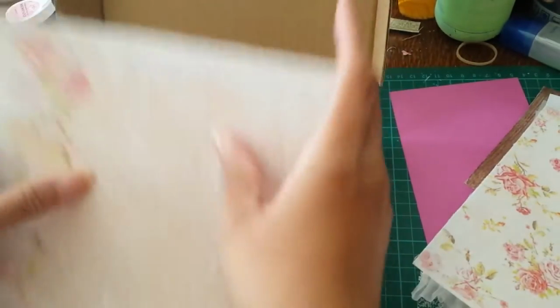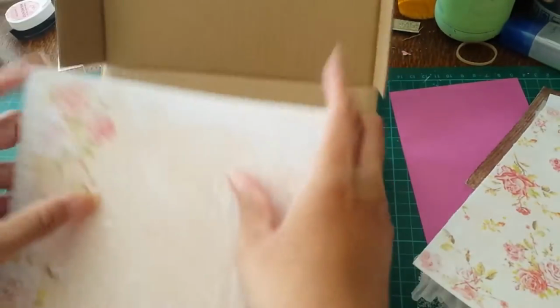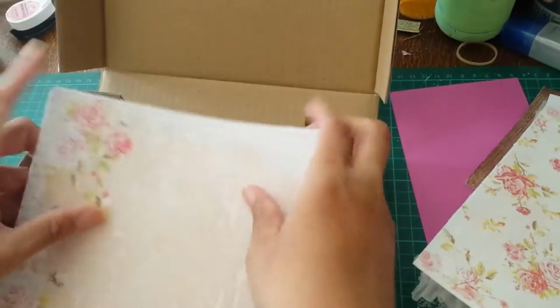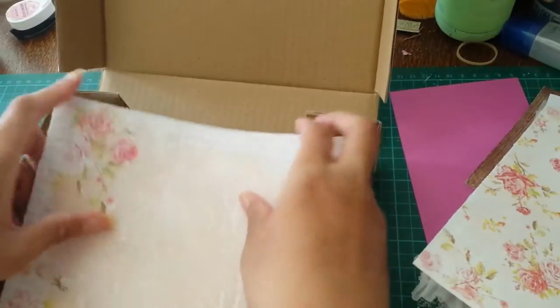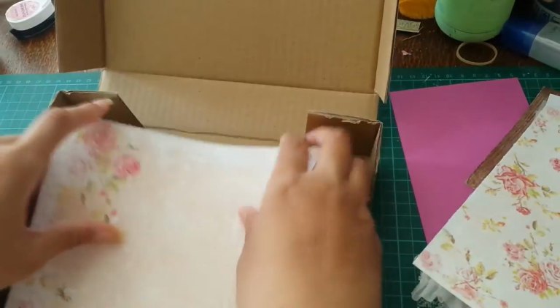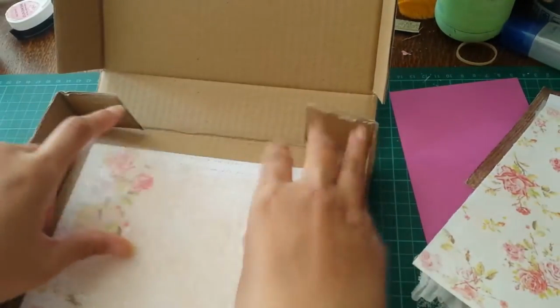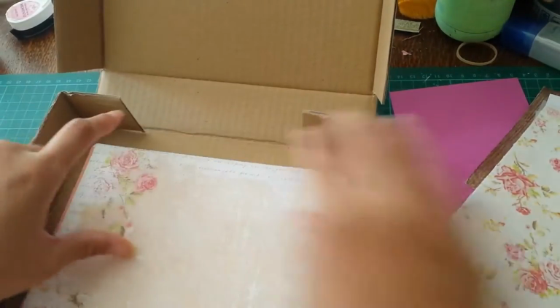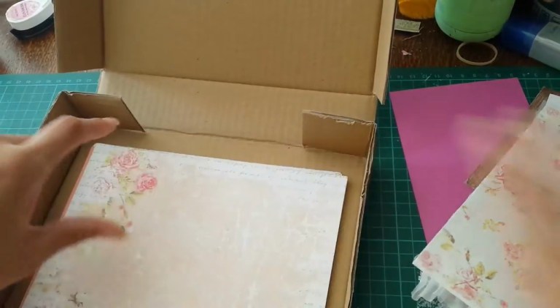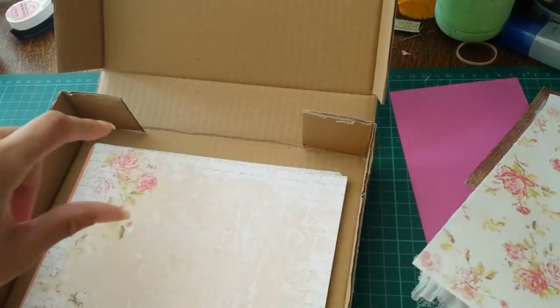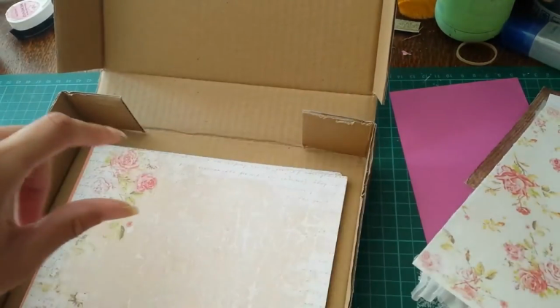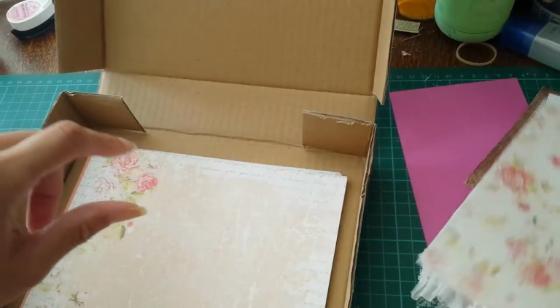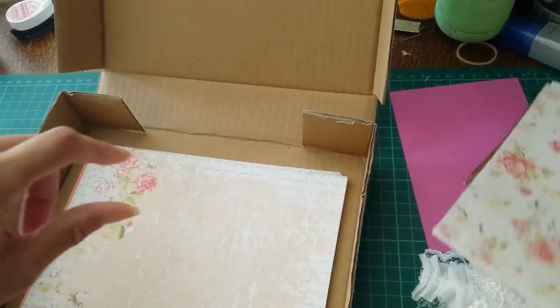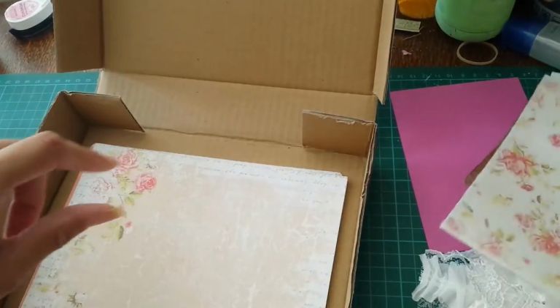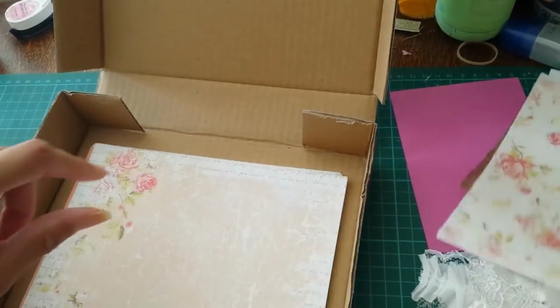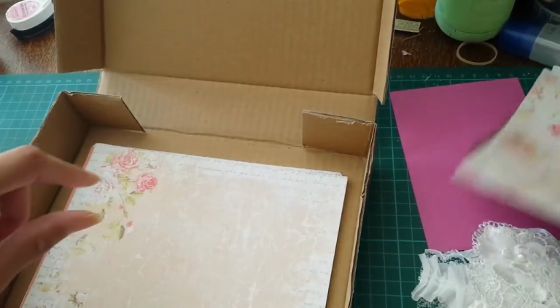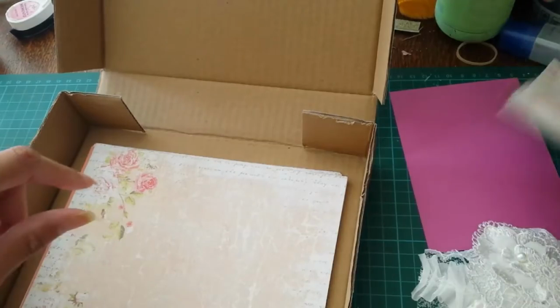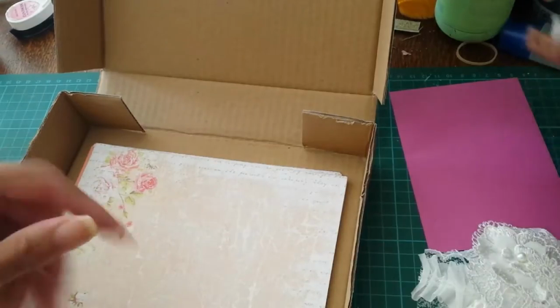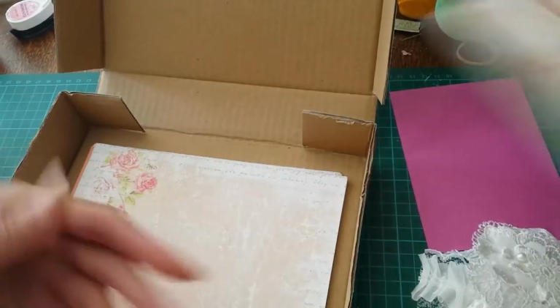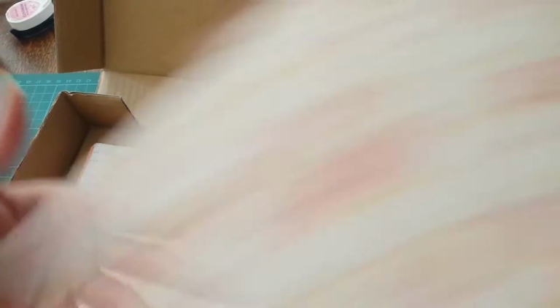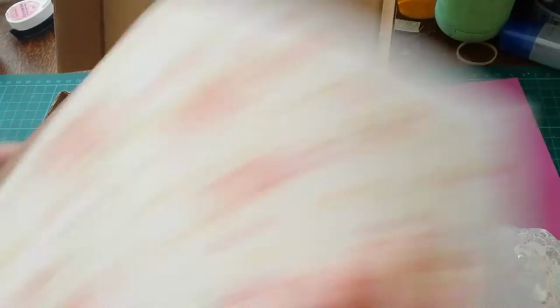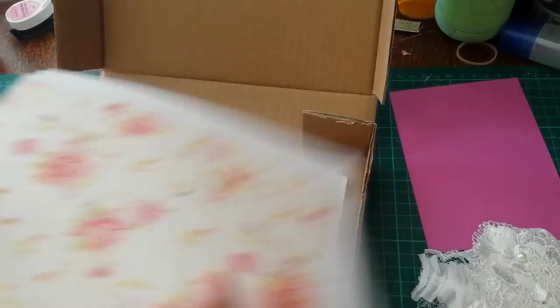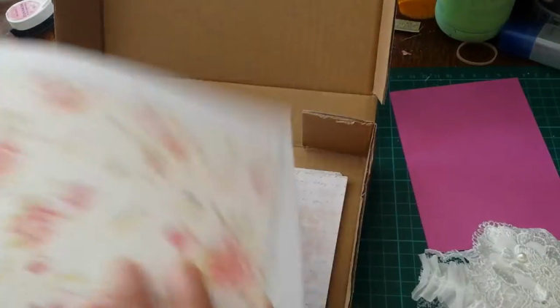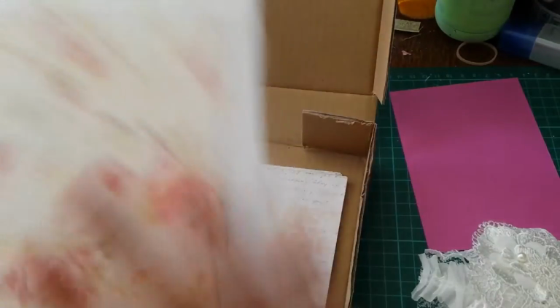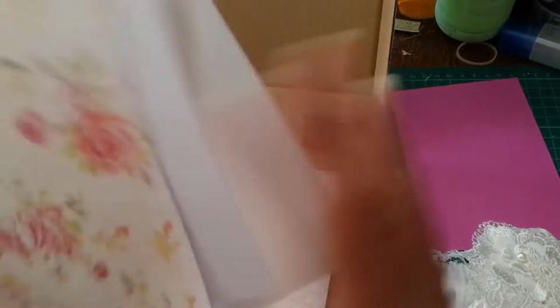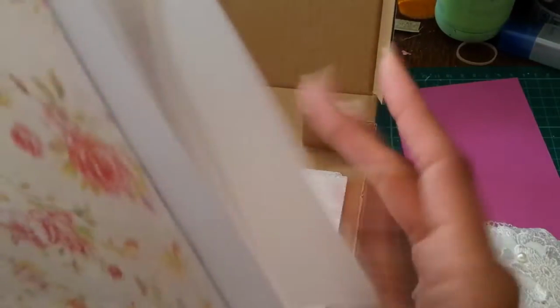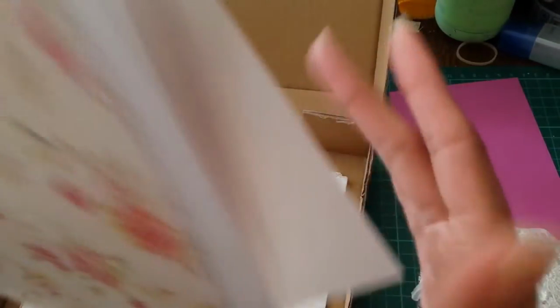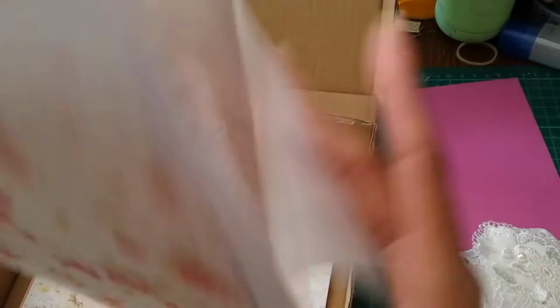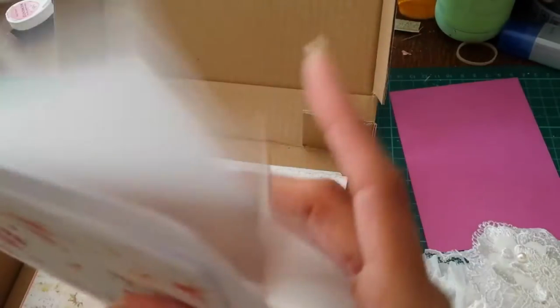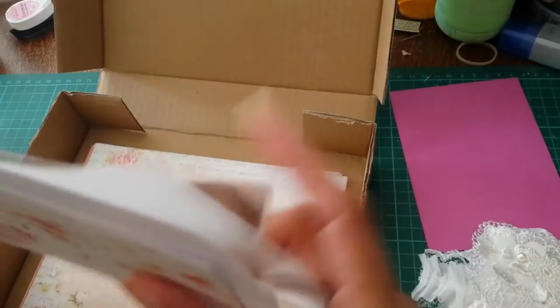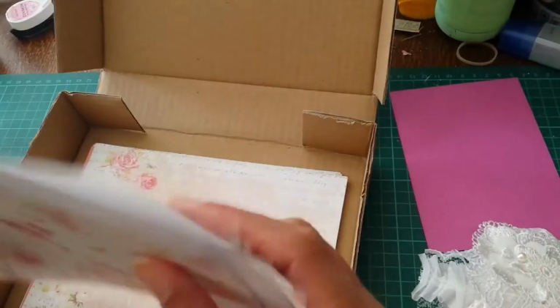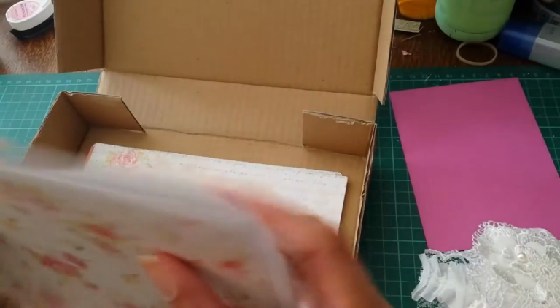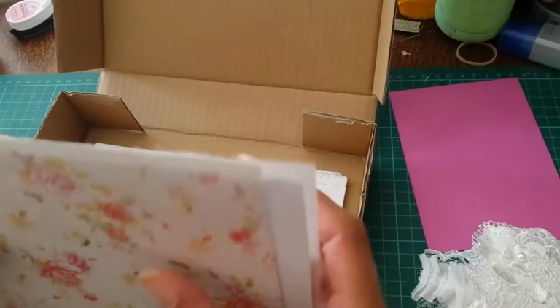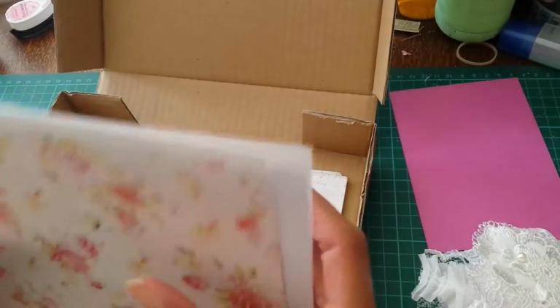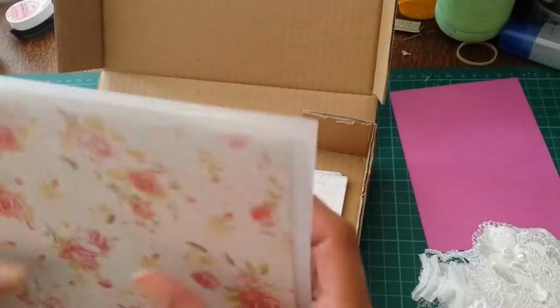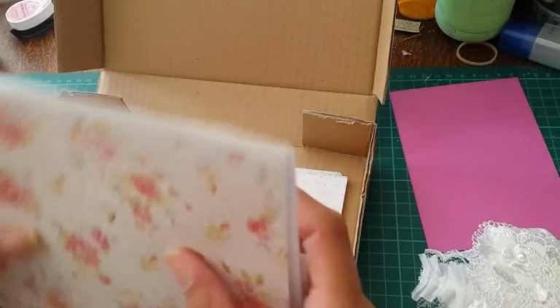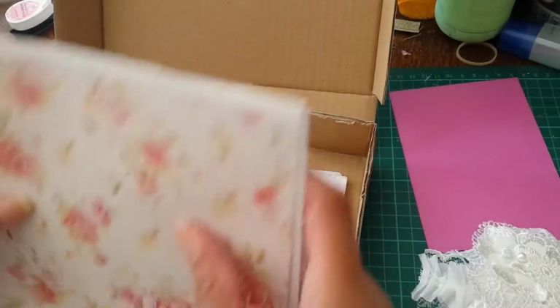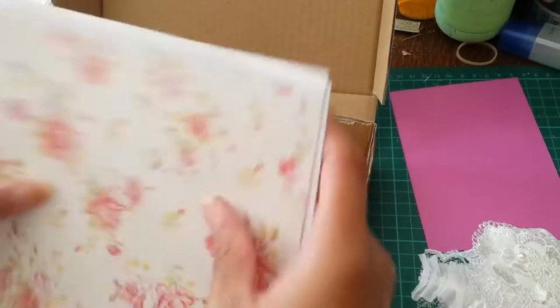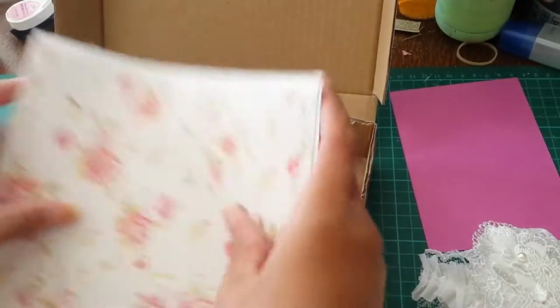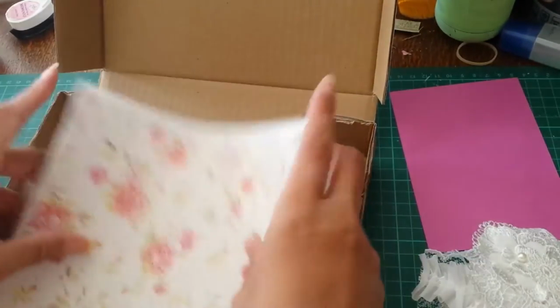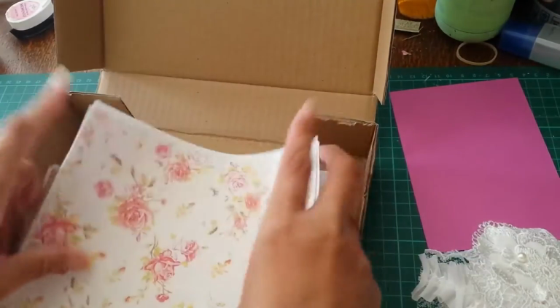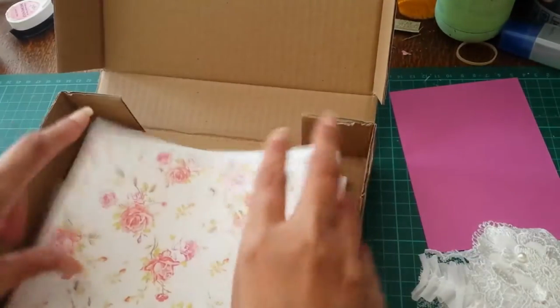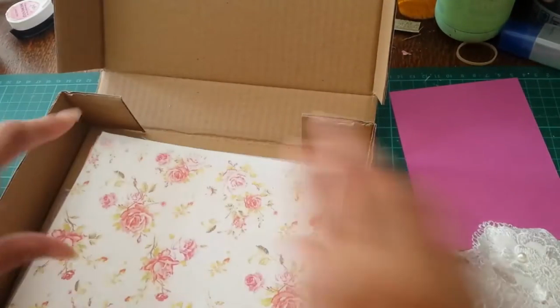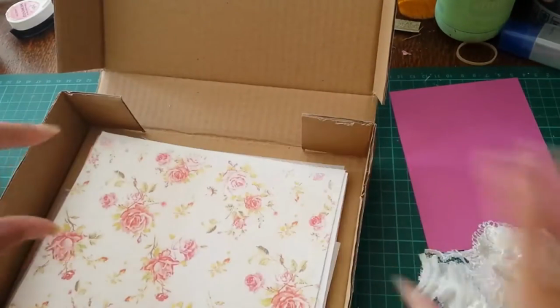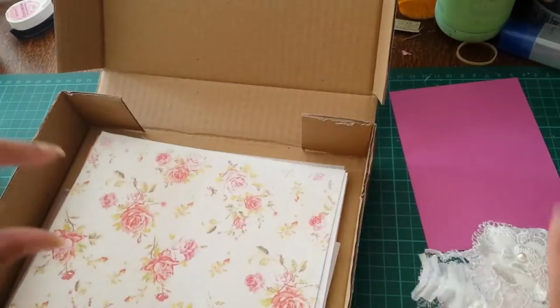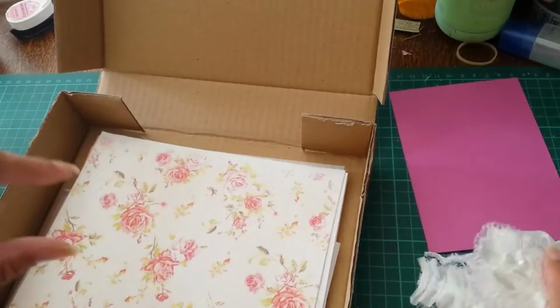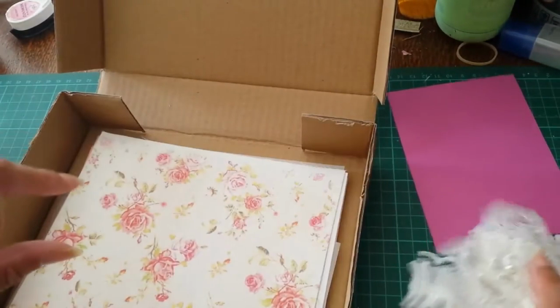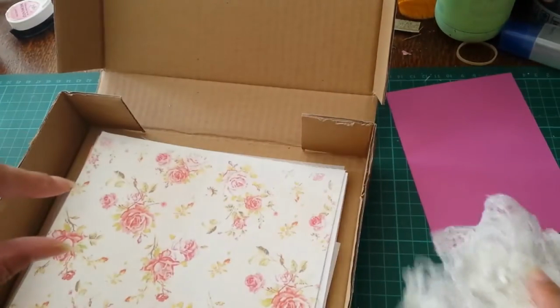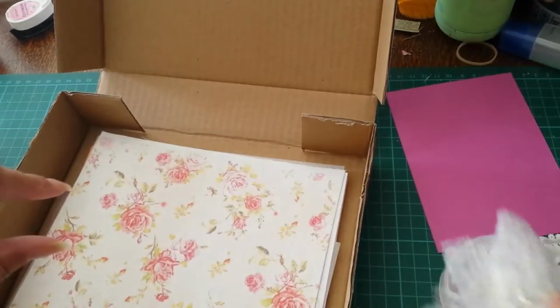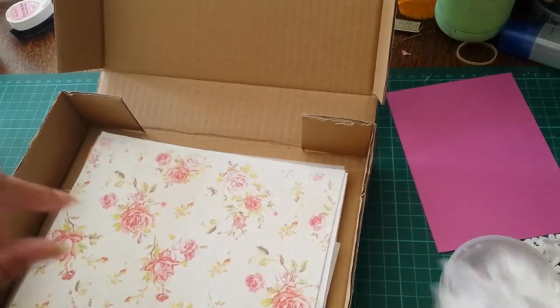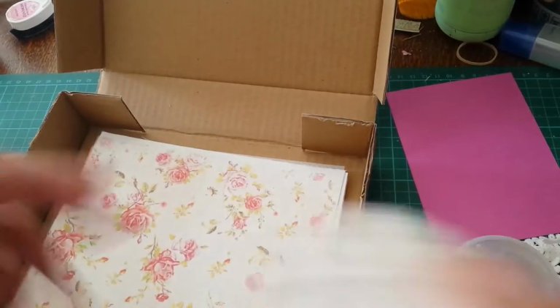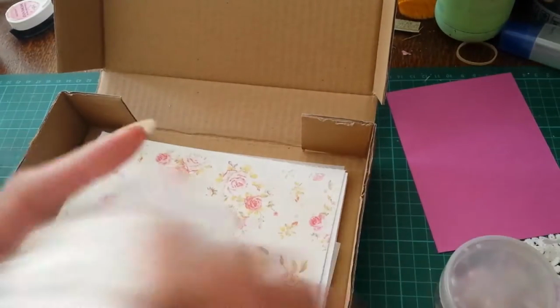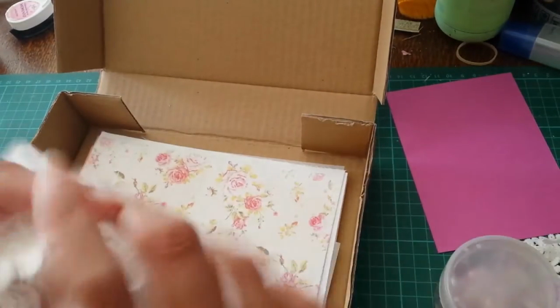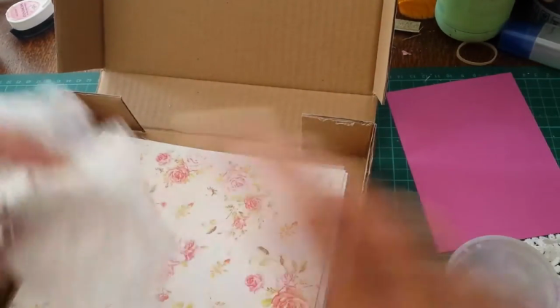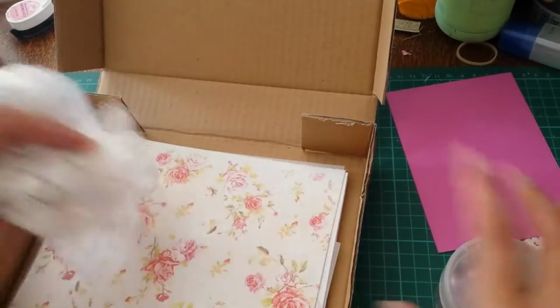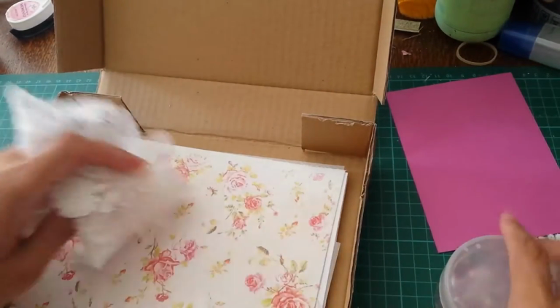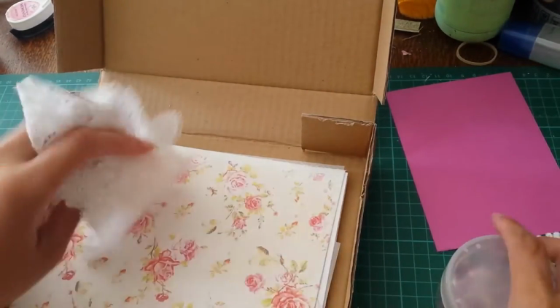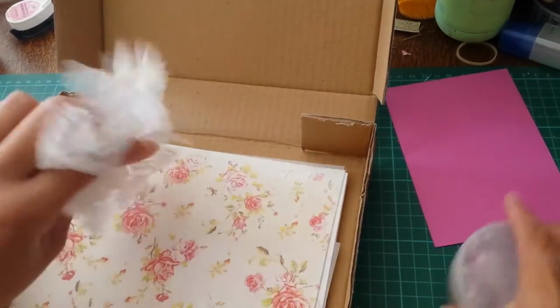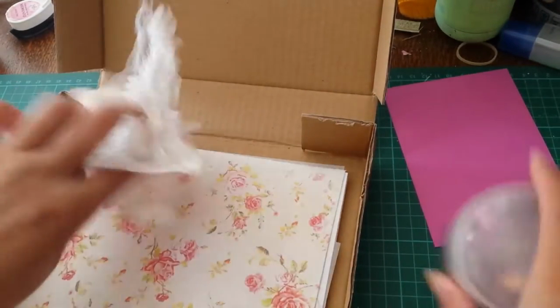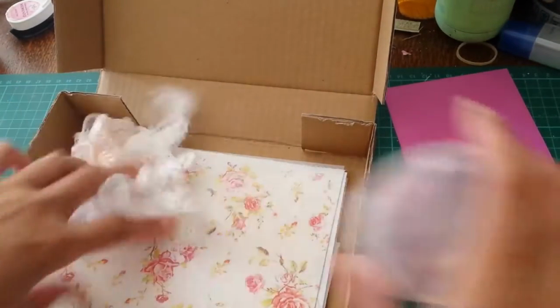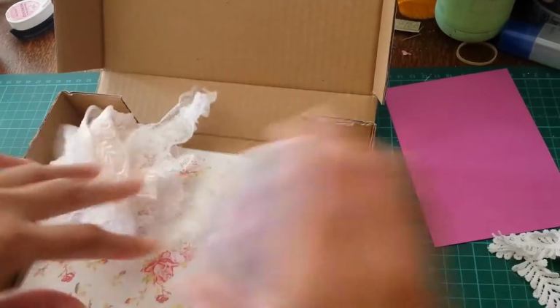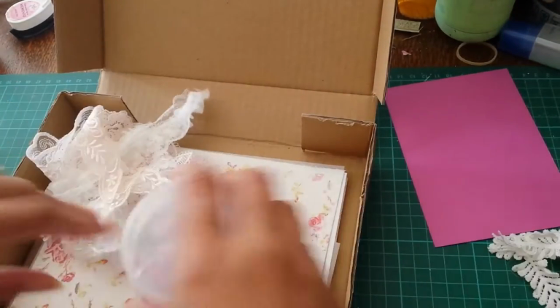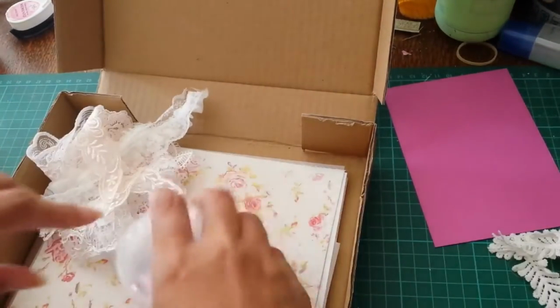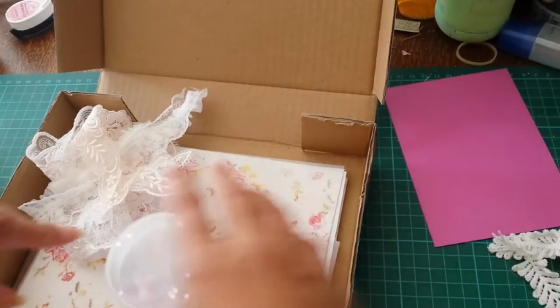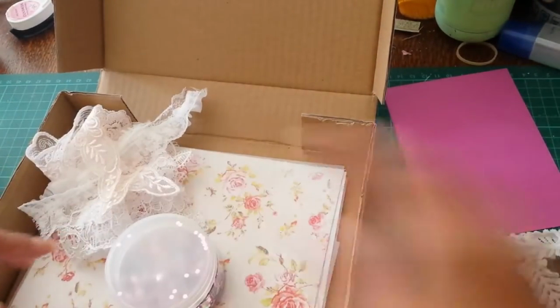There's some more paper and this is double-sided cardstock — I cannot wait to use these. Let's just put all of this back in the box, and then we can get to the flowers.